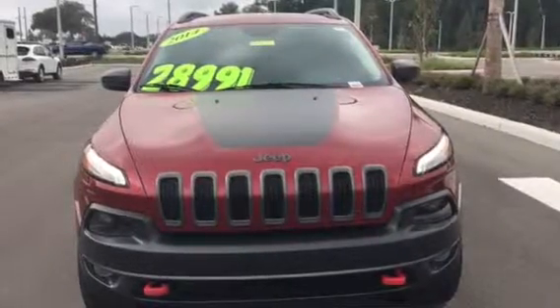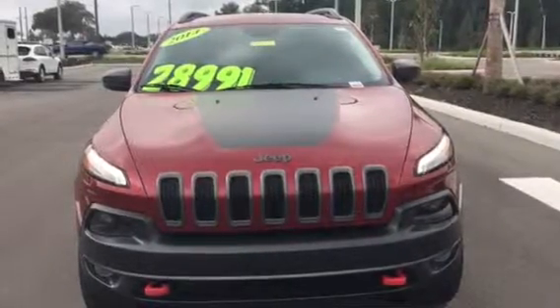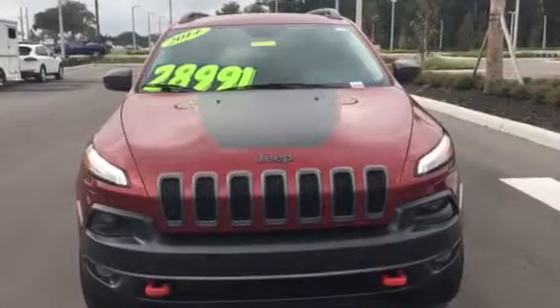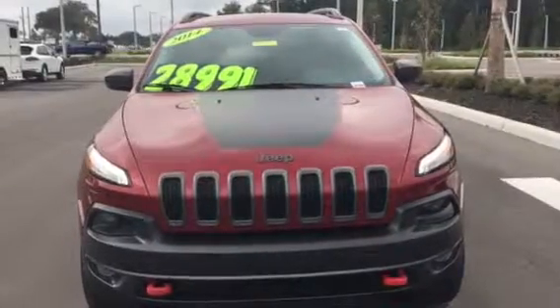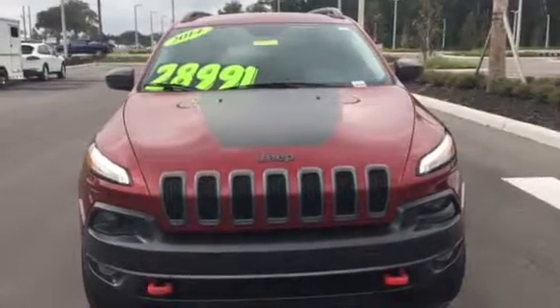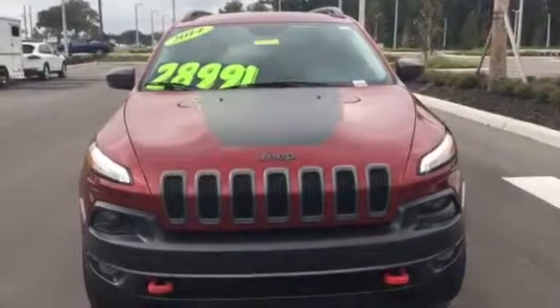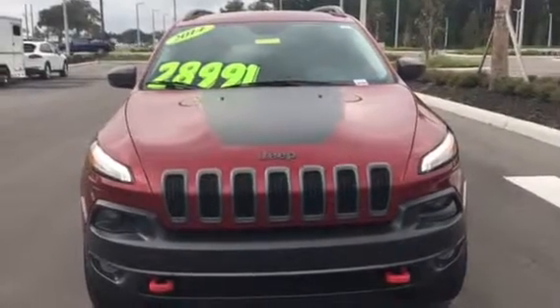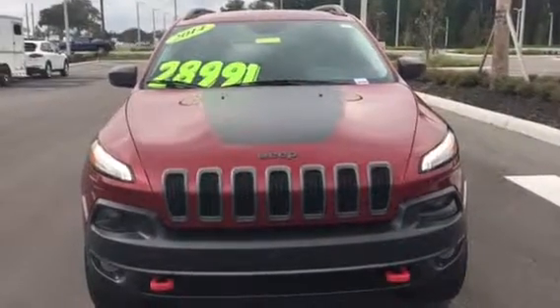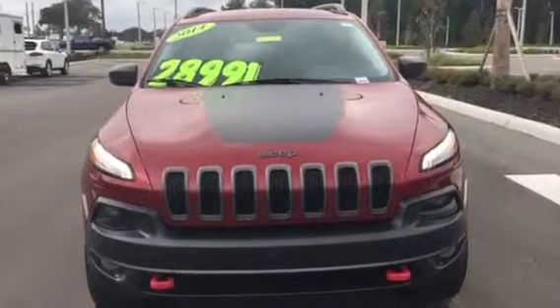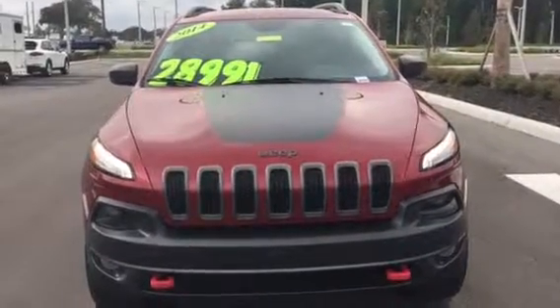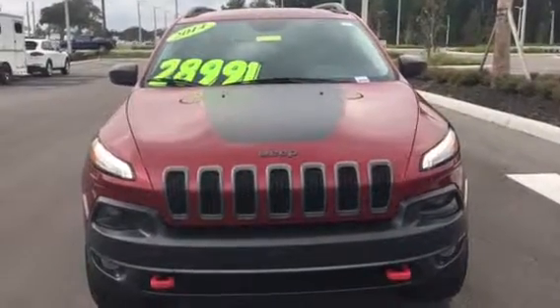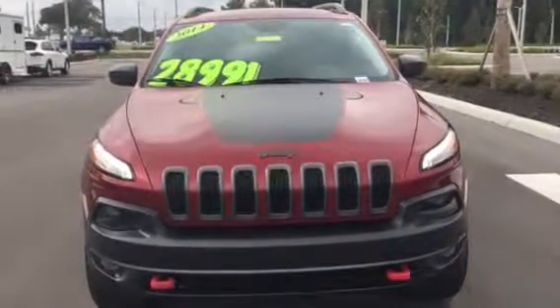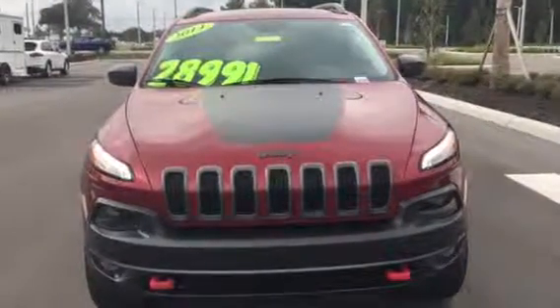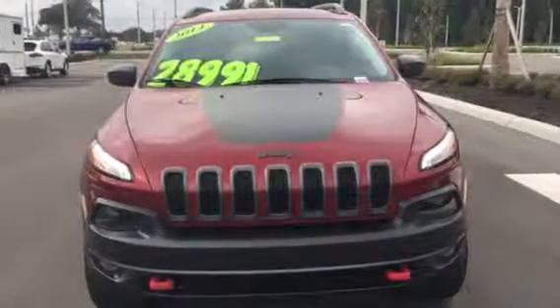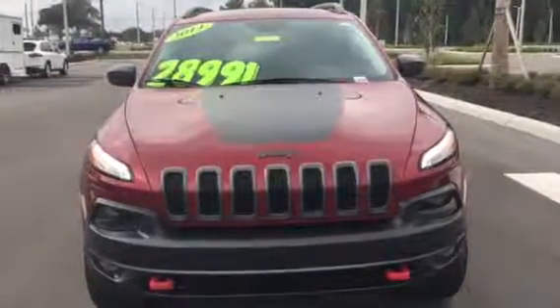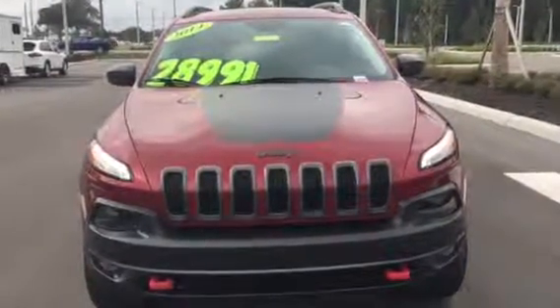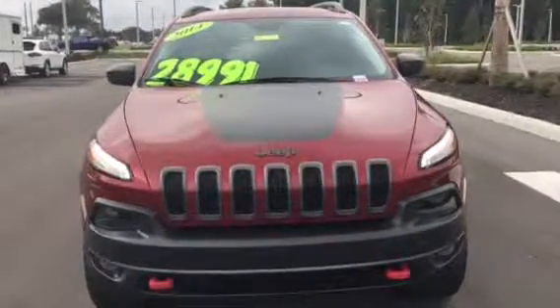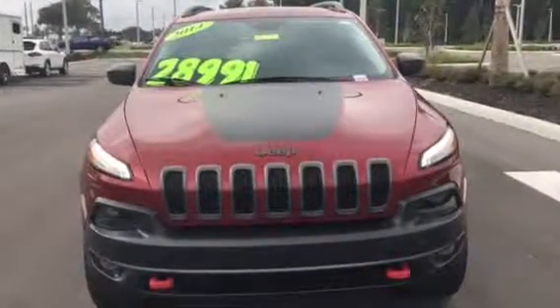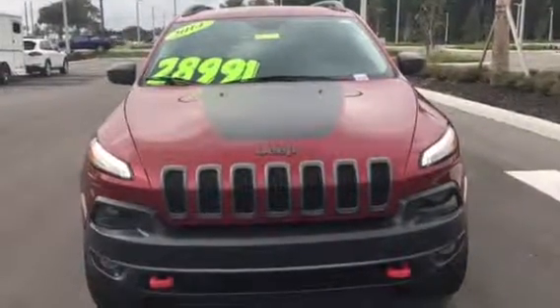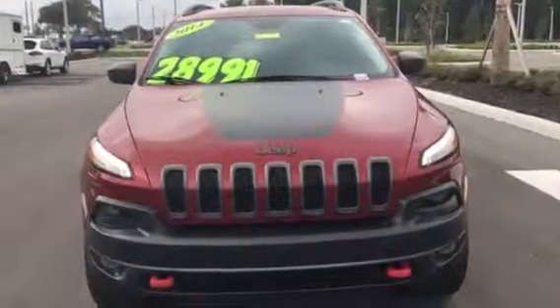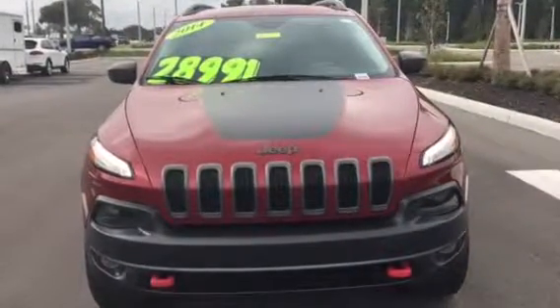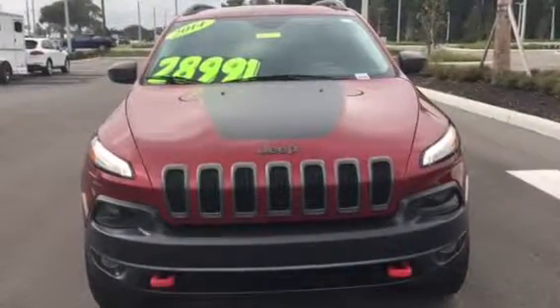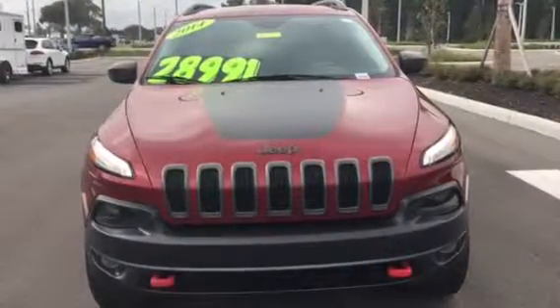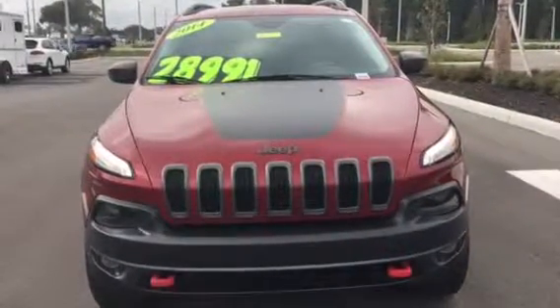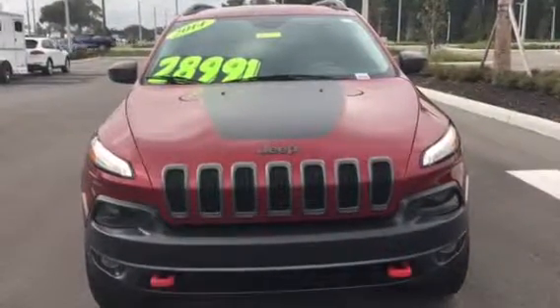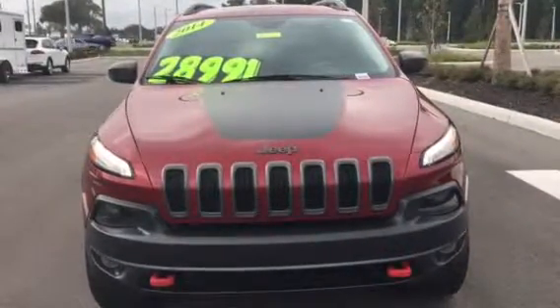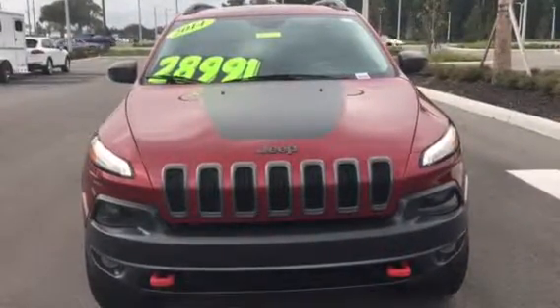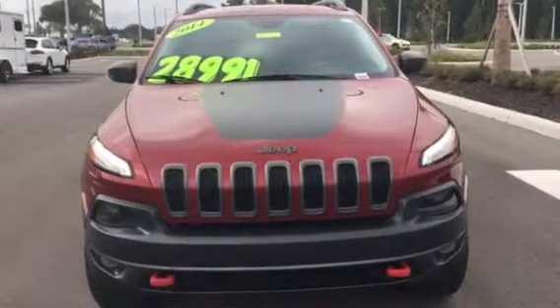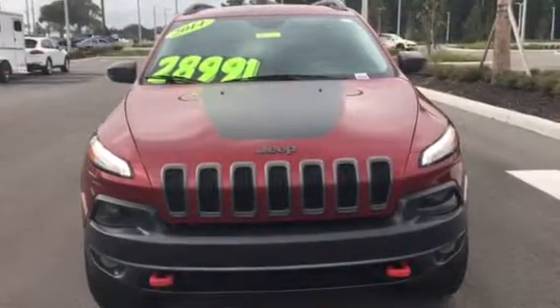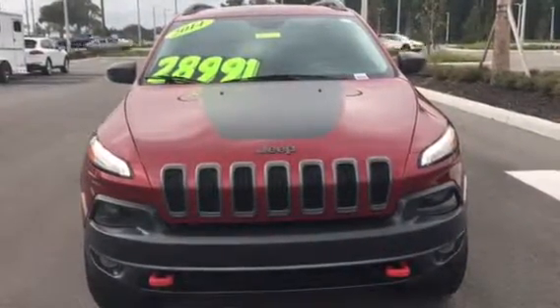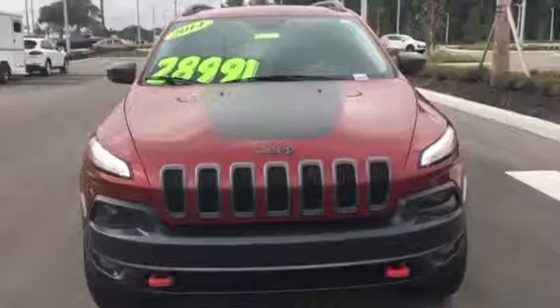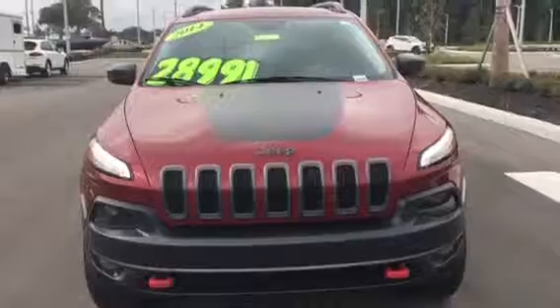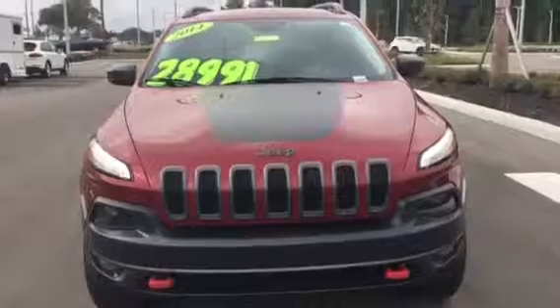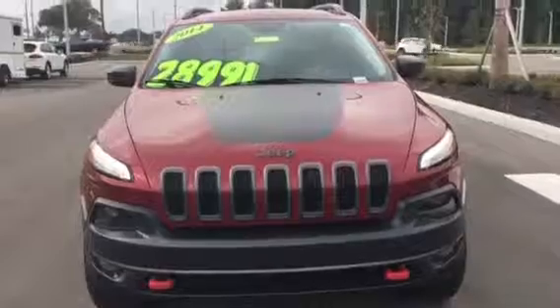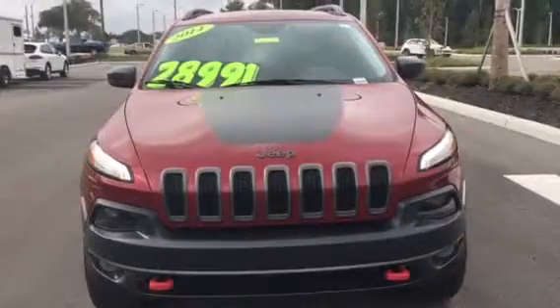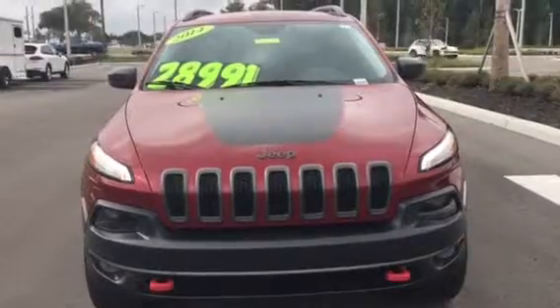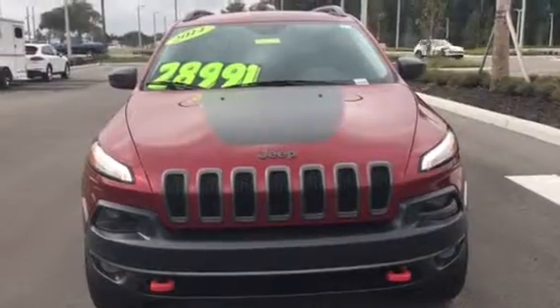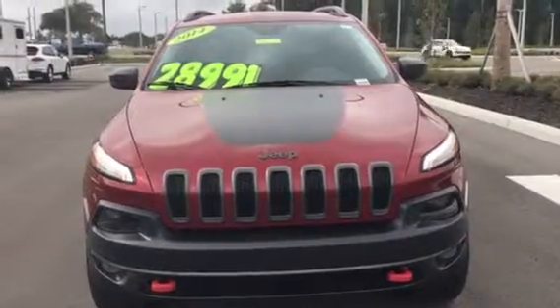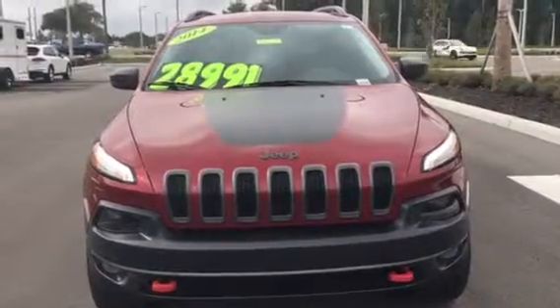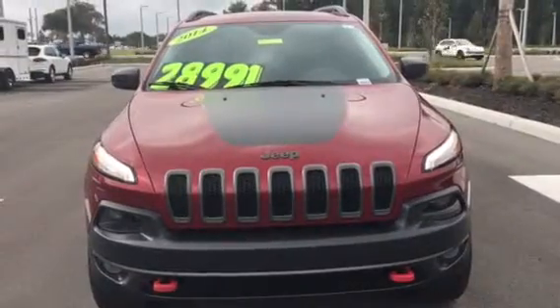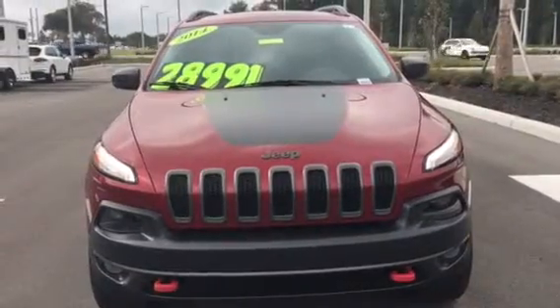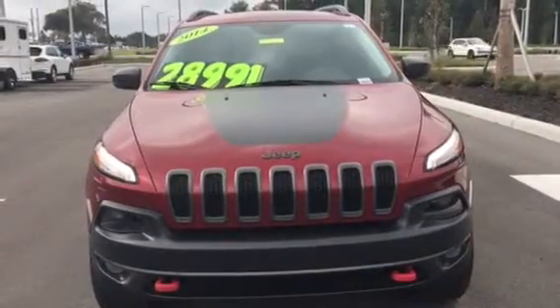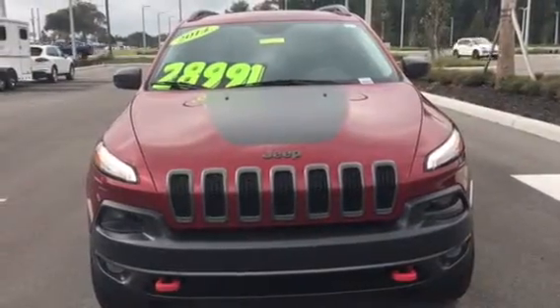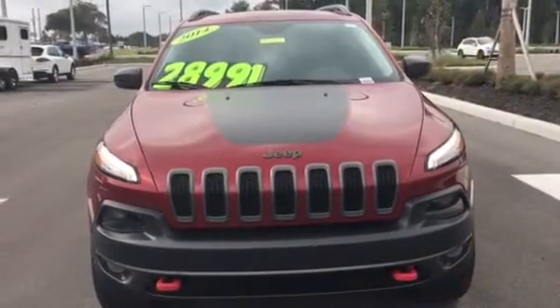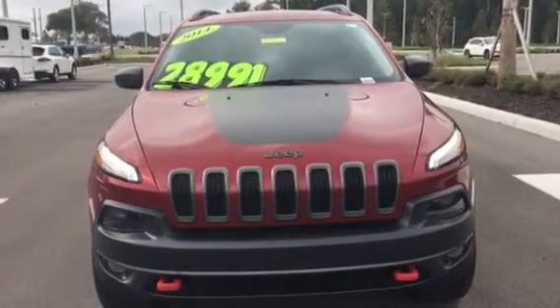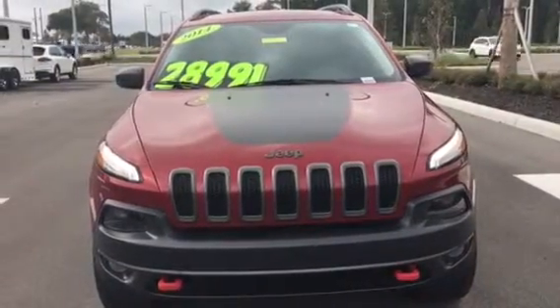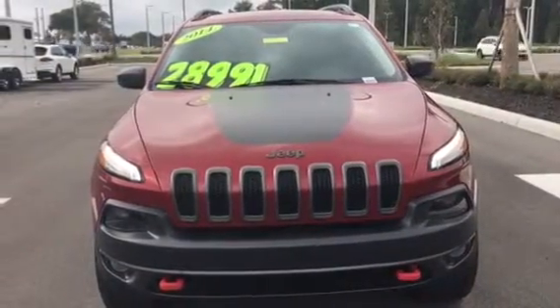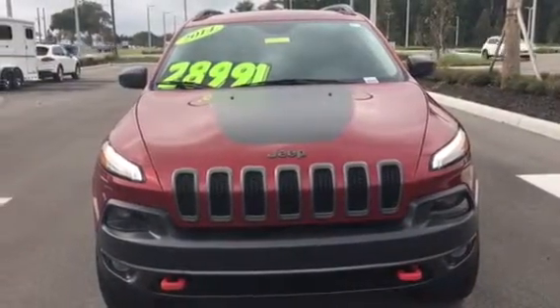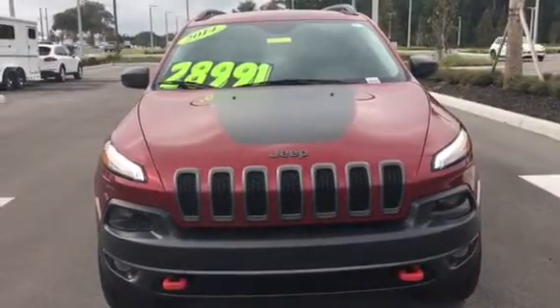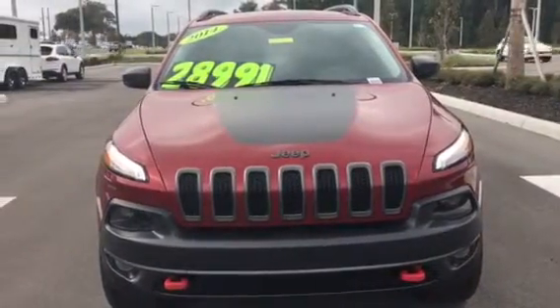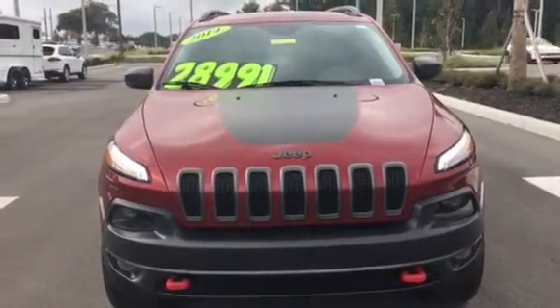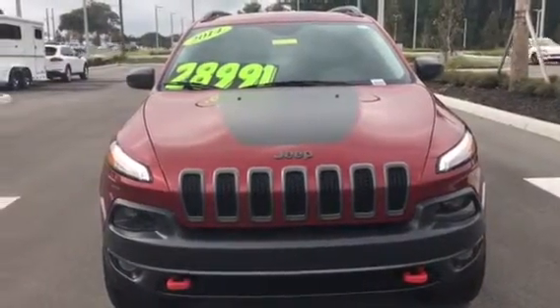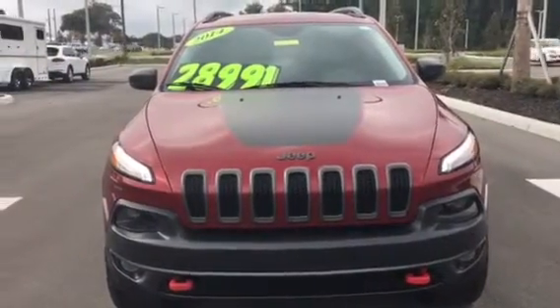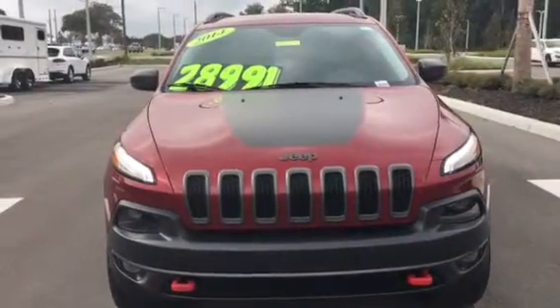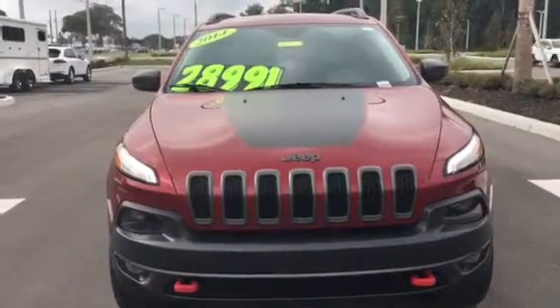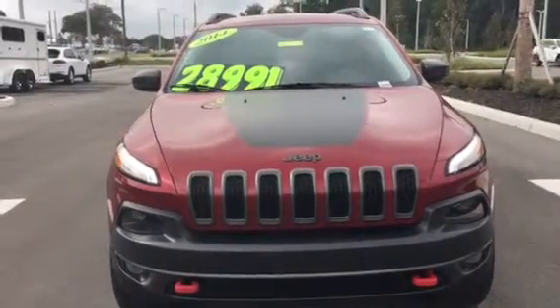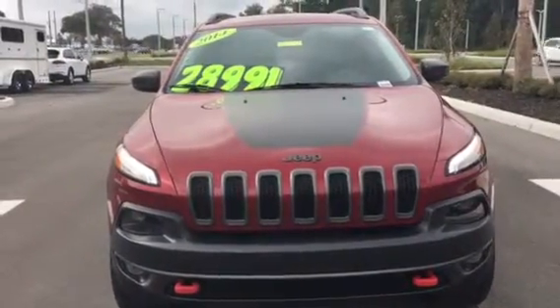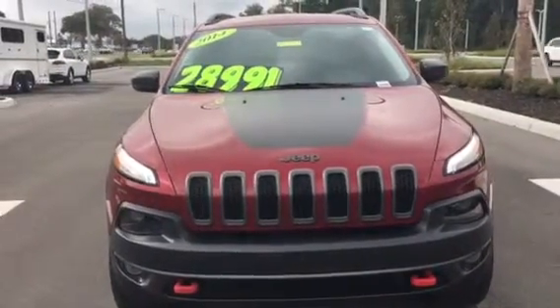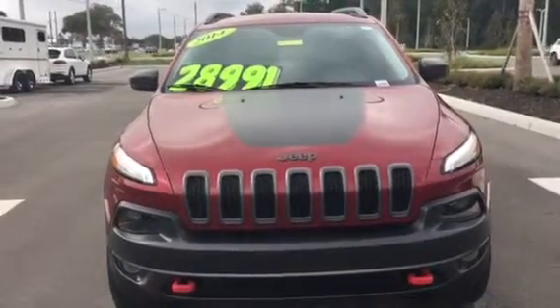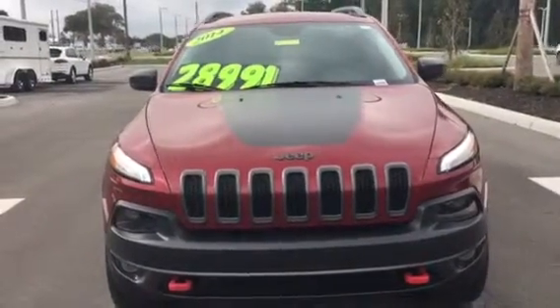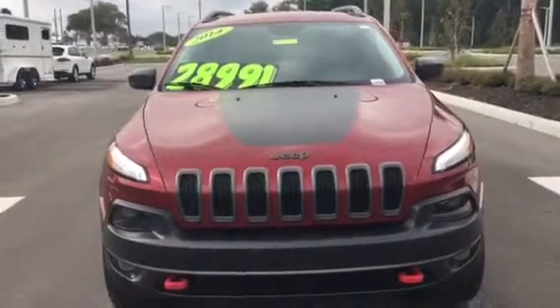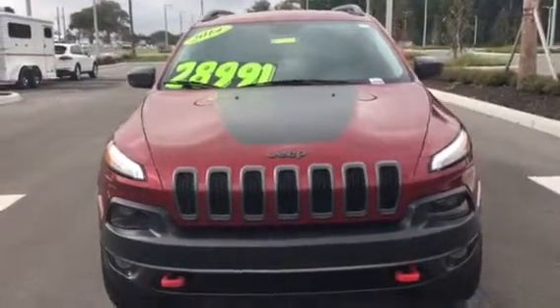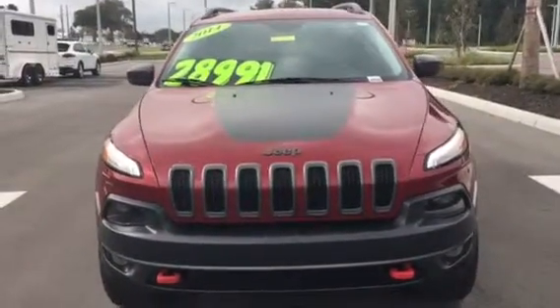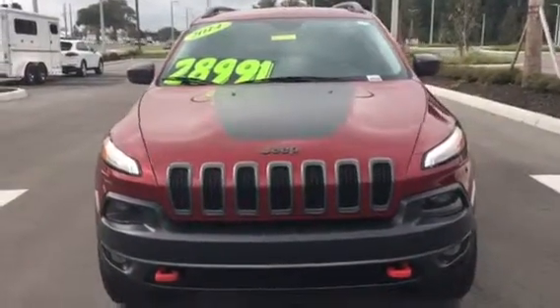Good morning, John. This is Terry from BMW Porsche of Ocala. Thank you so very much for your interest in the 2014 Jeep Trailhawk.